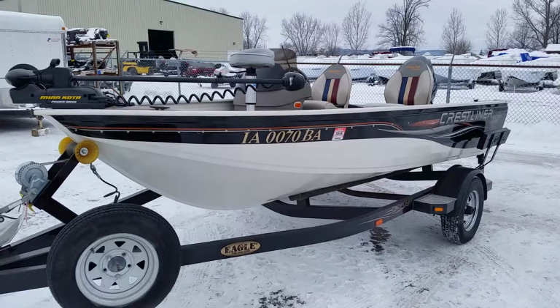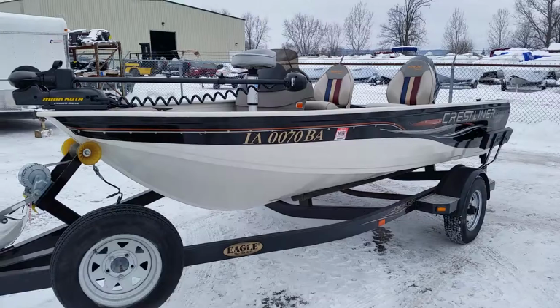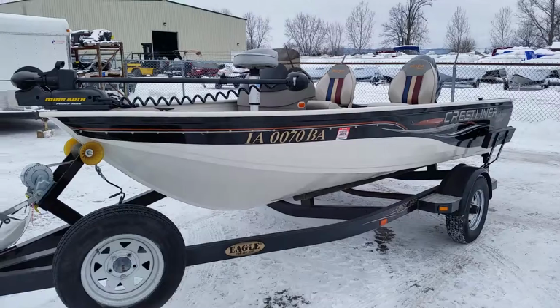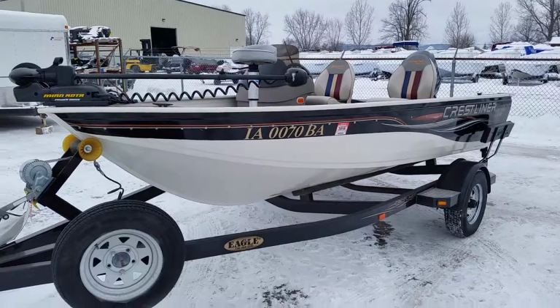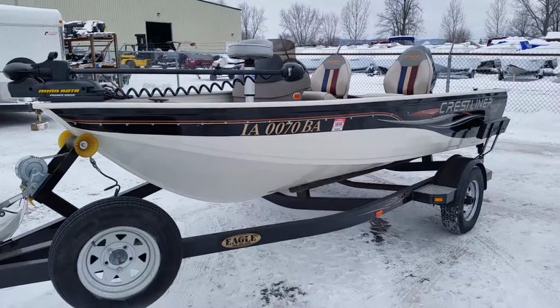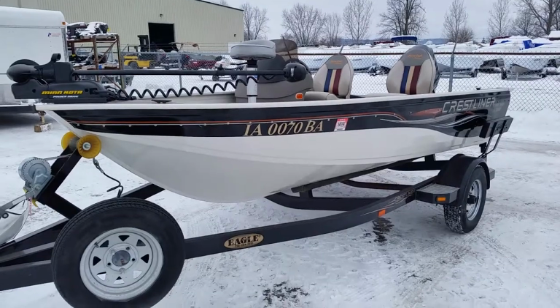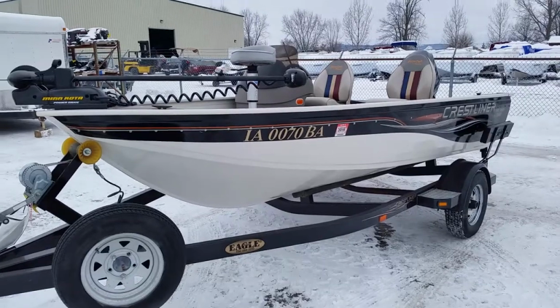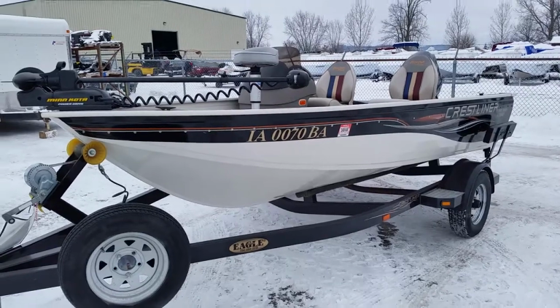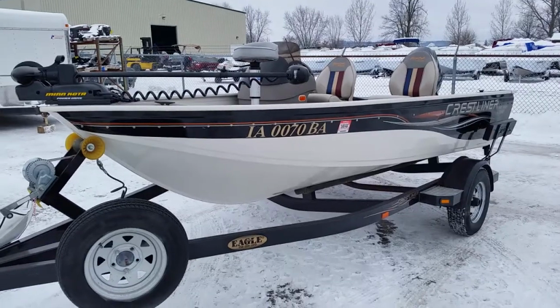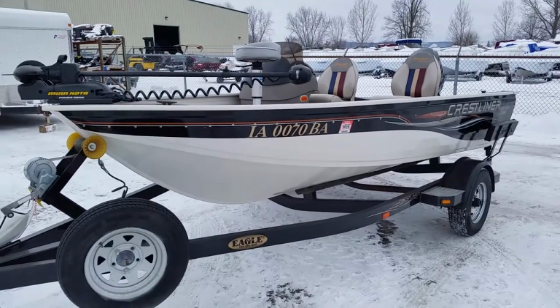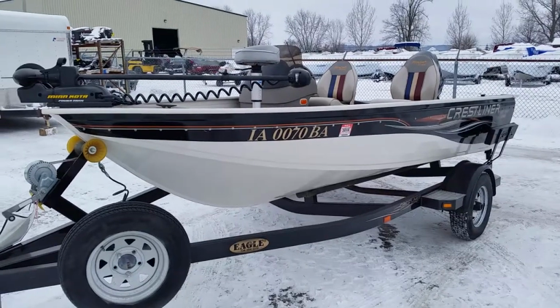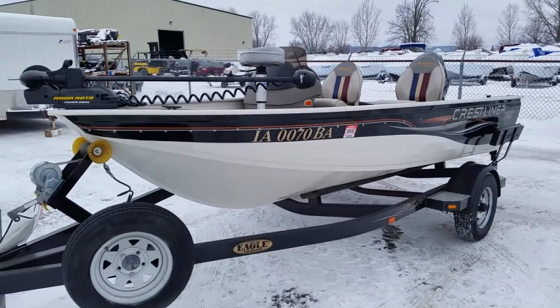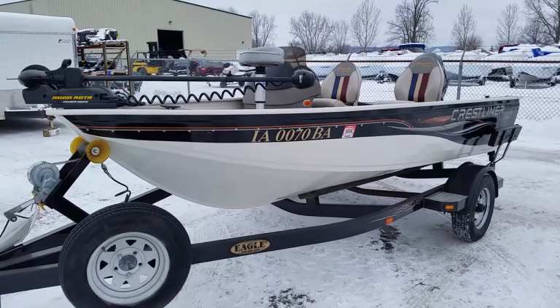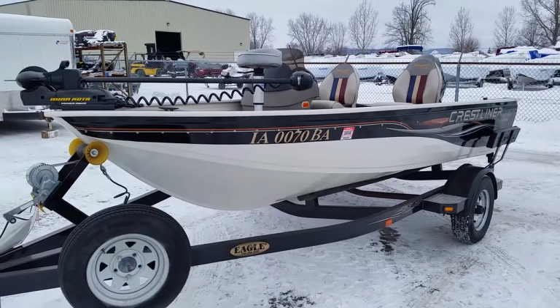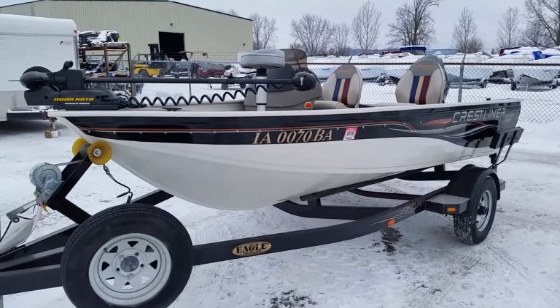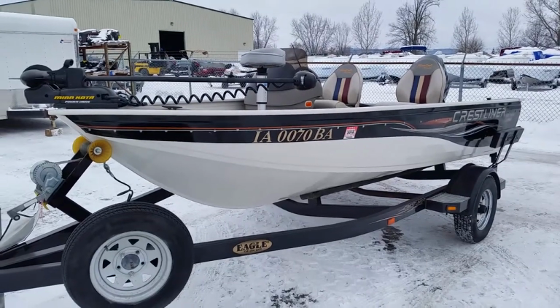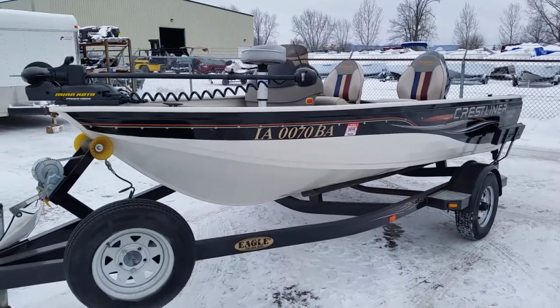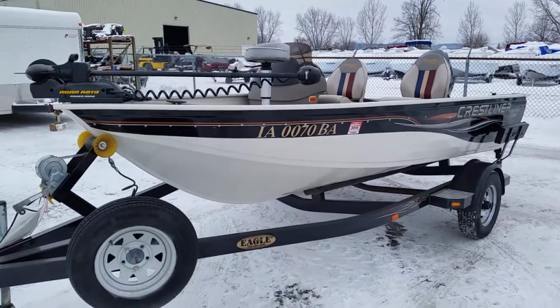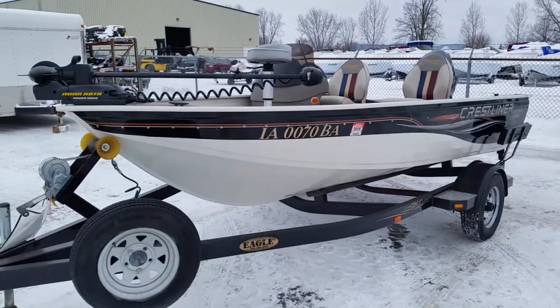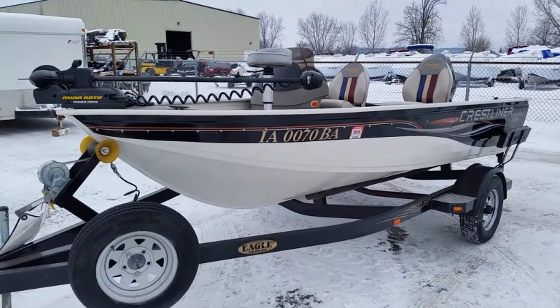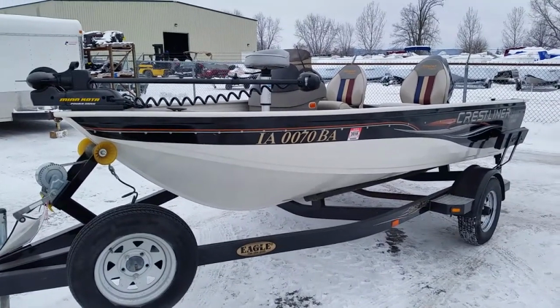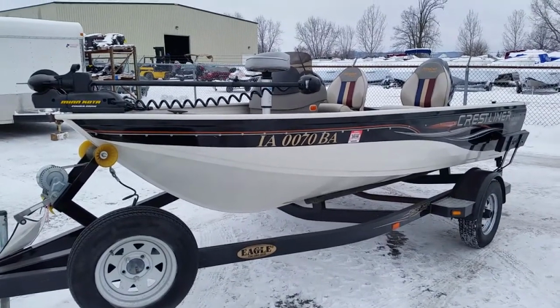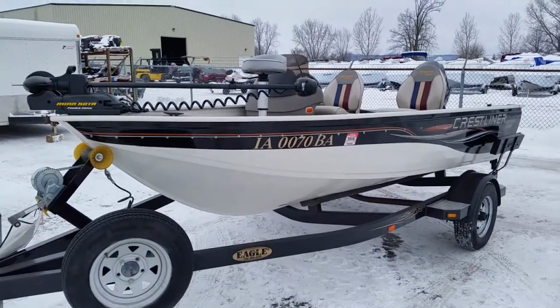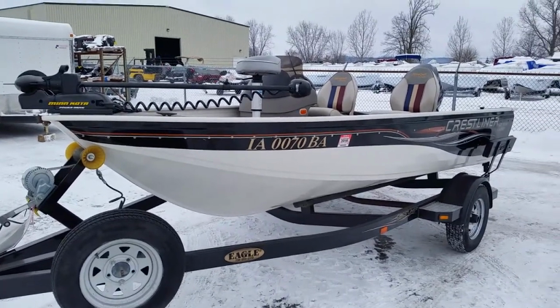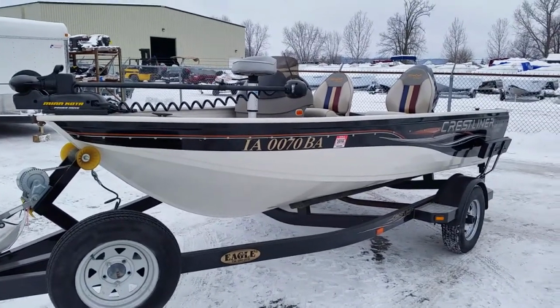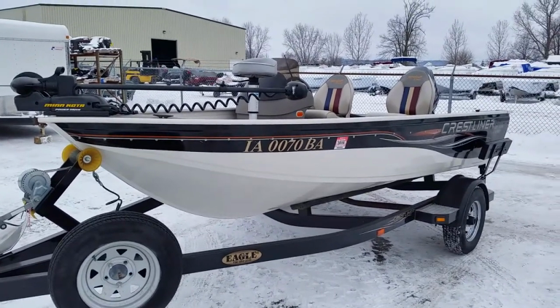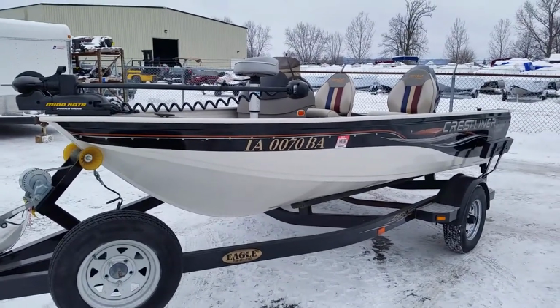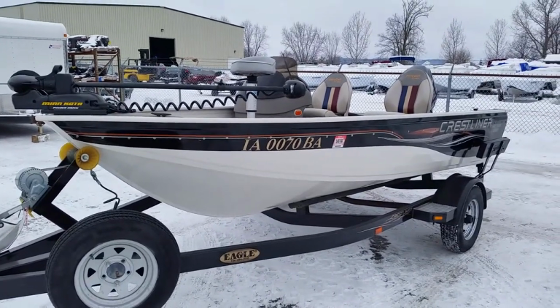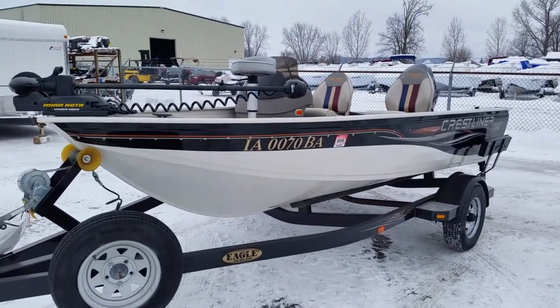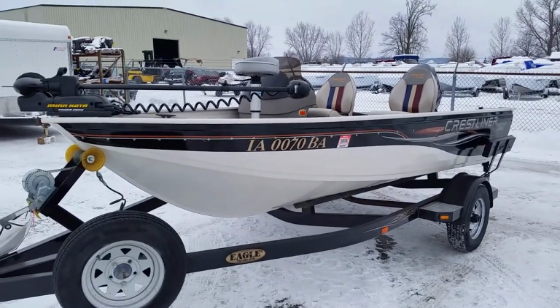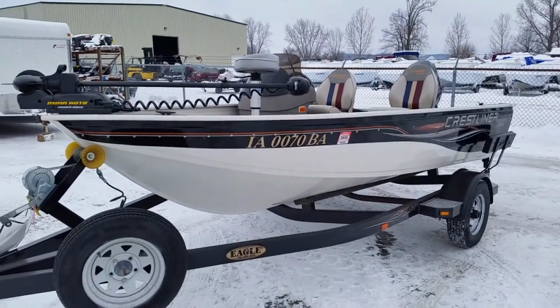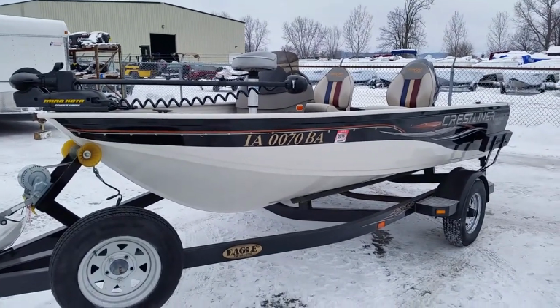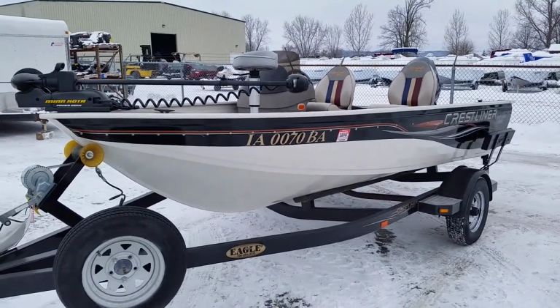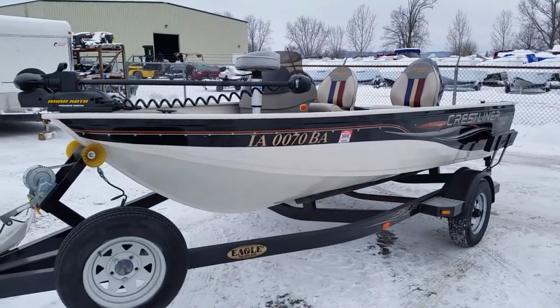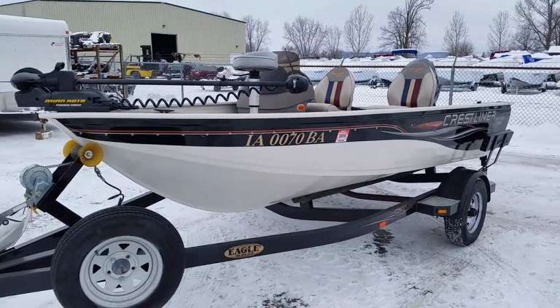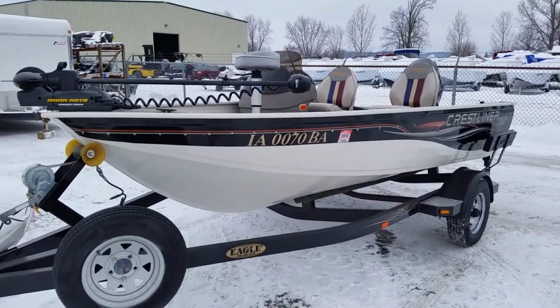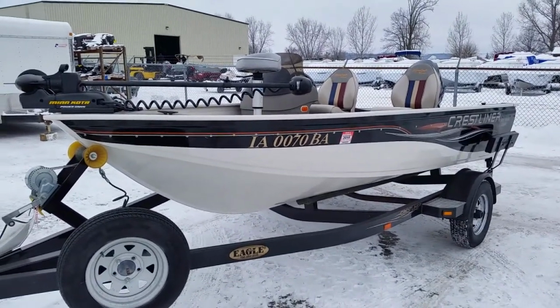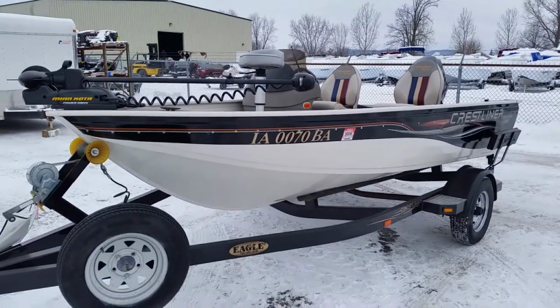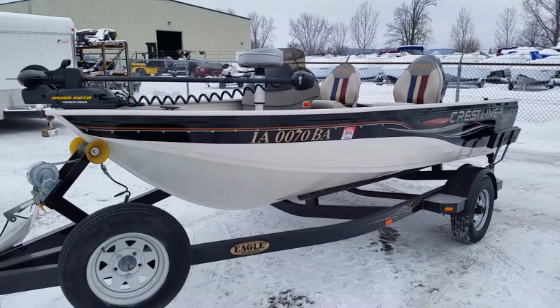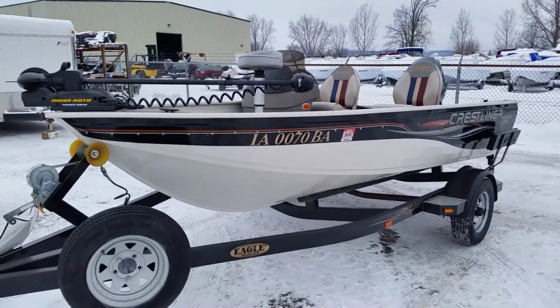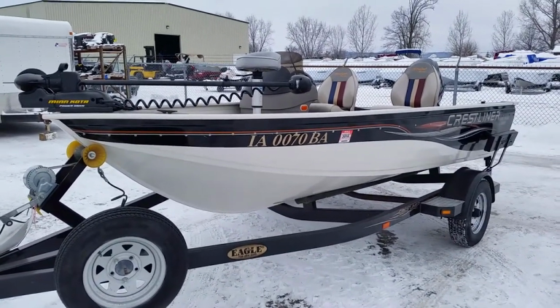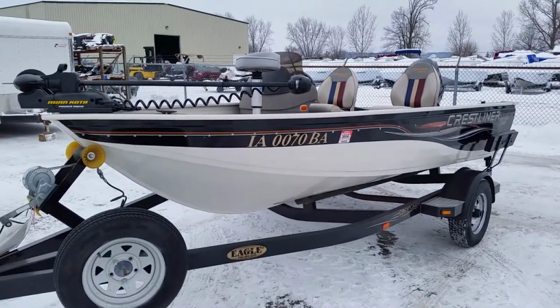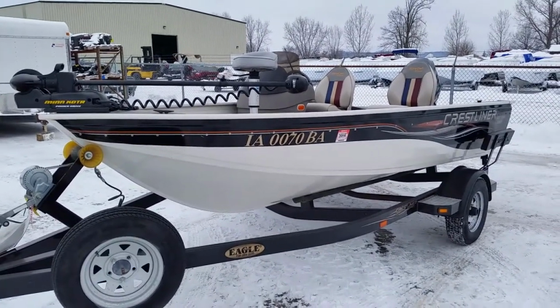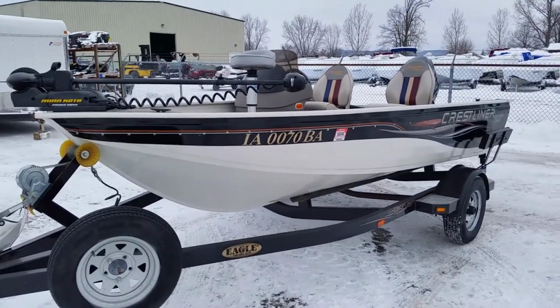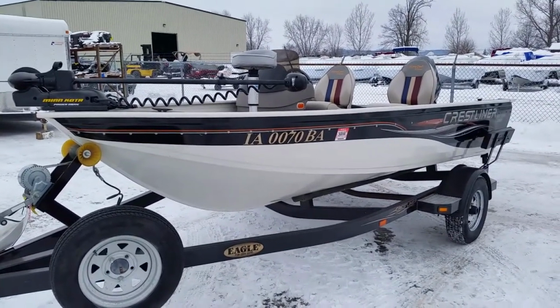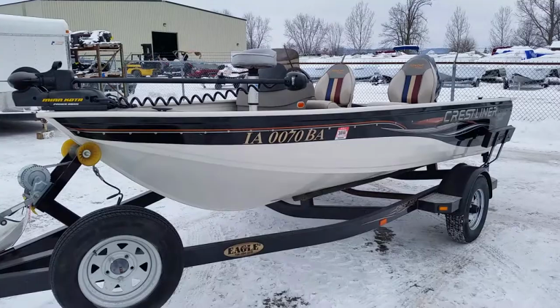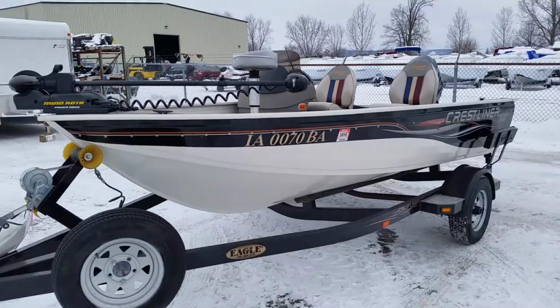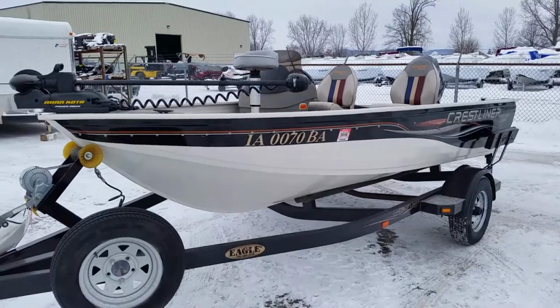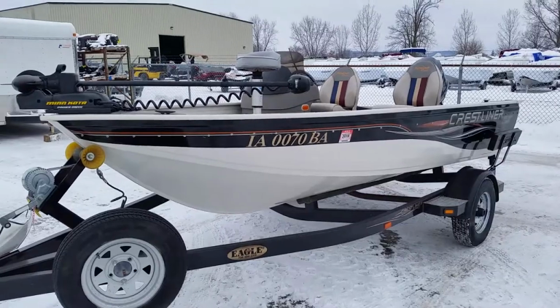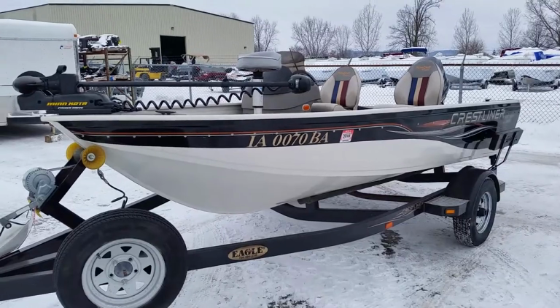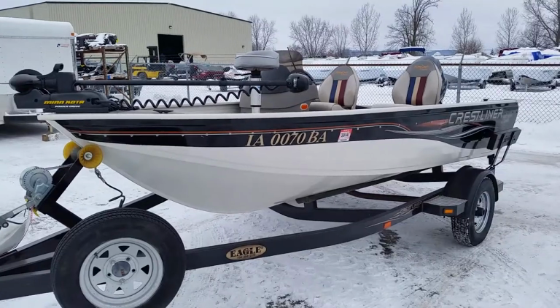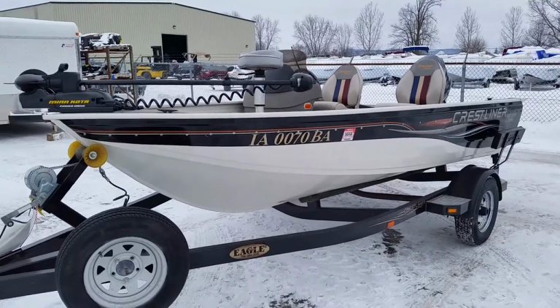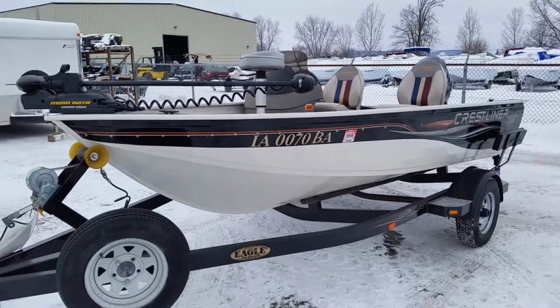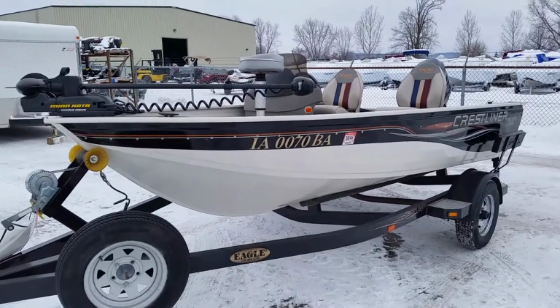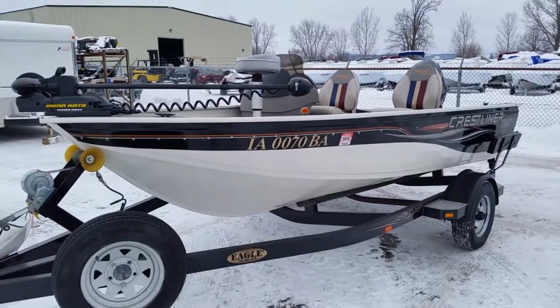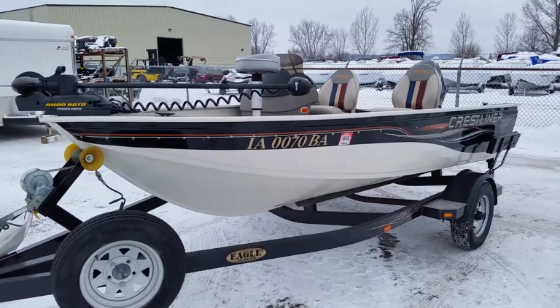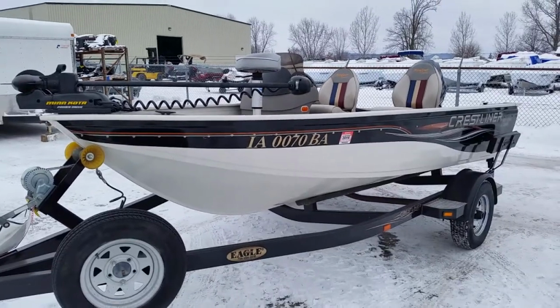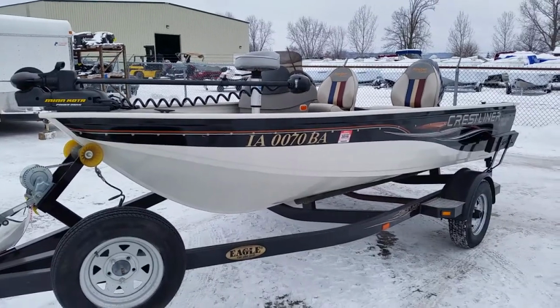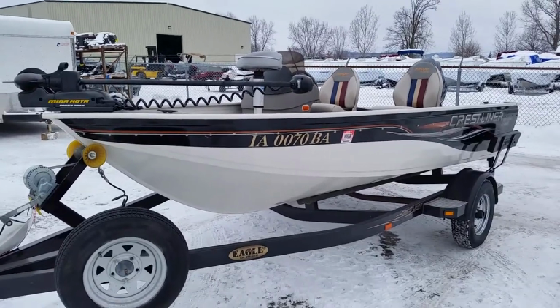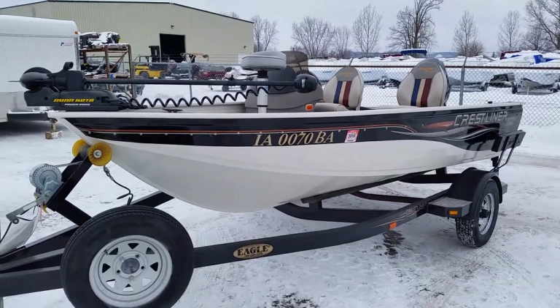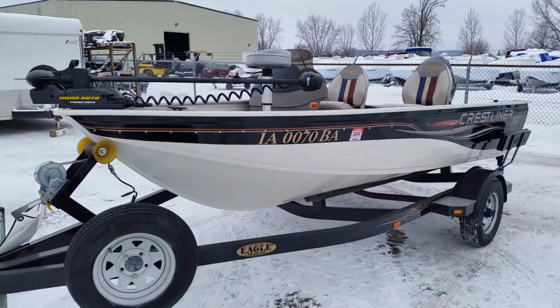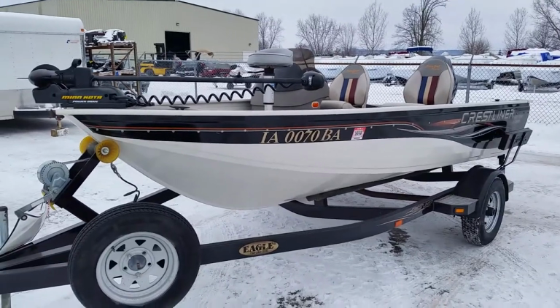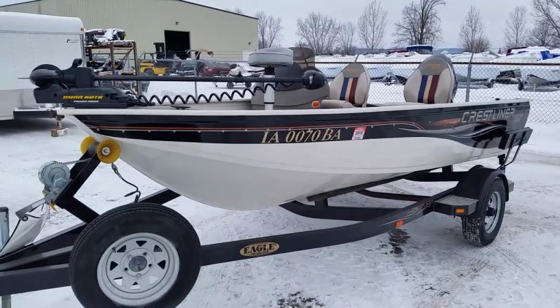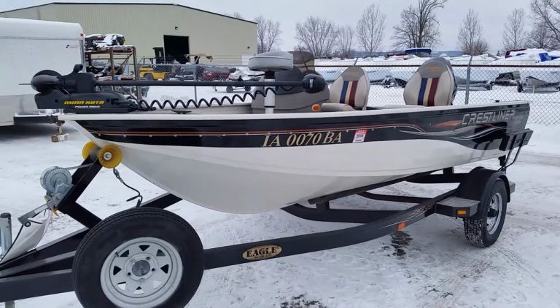Welcome to DonsMarine.com. Today we are viewing a 2004 Crestliner 1400 Angler.